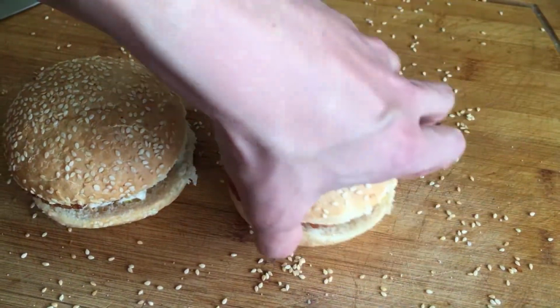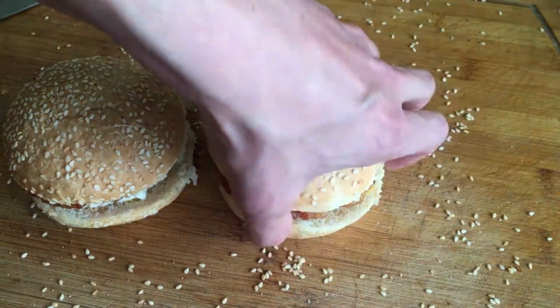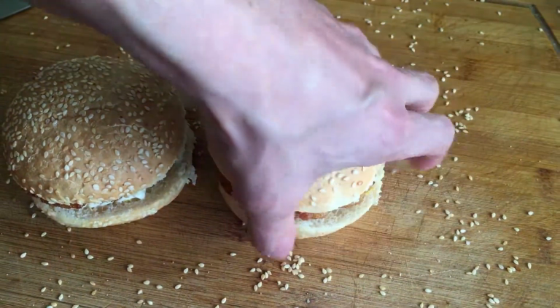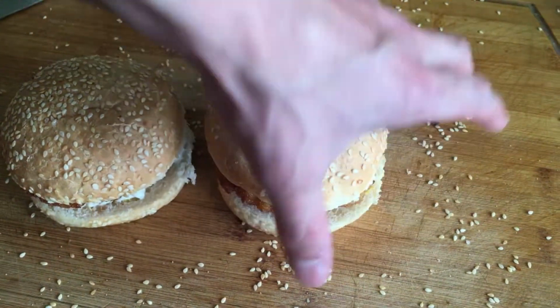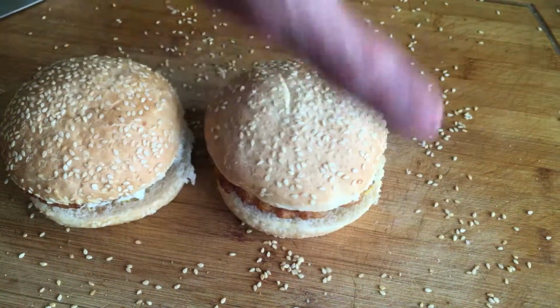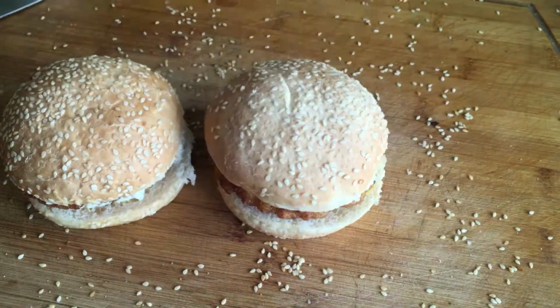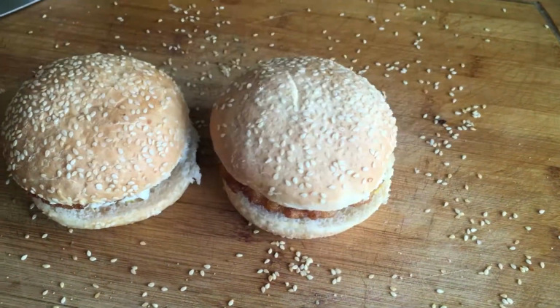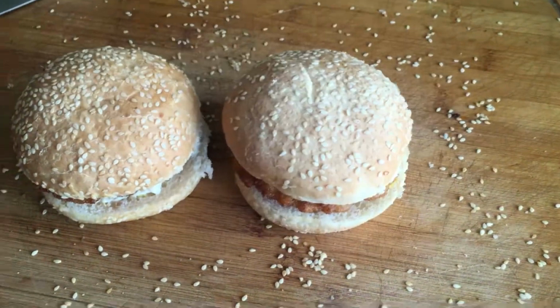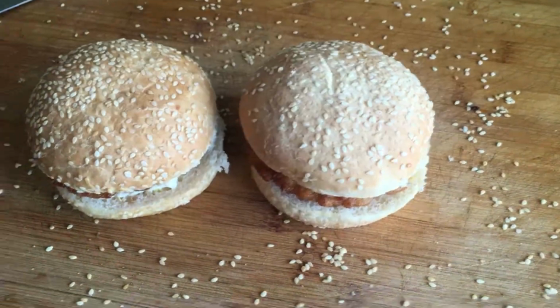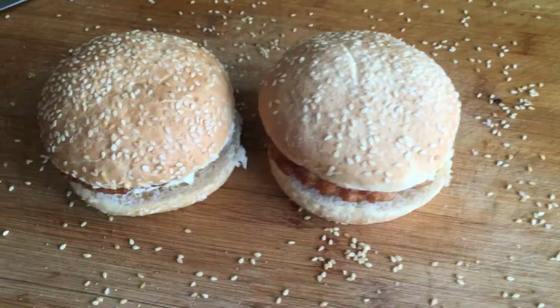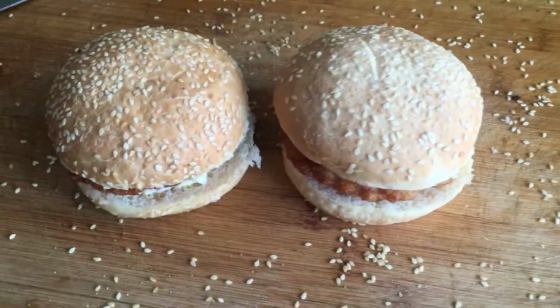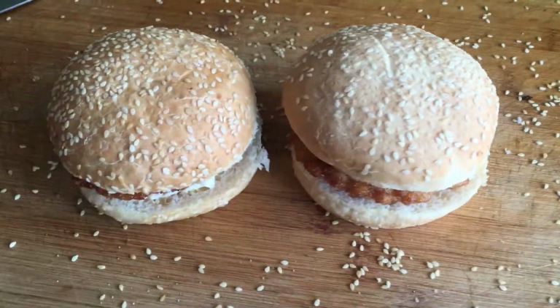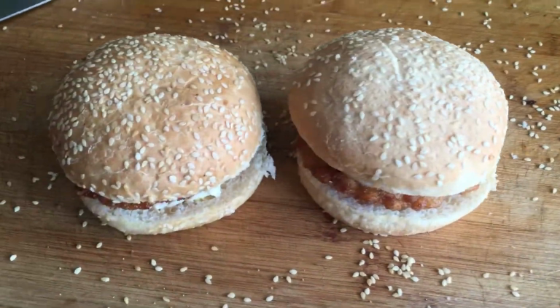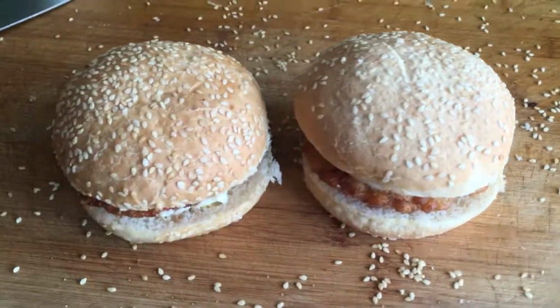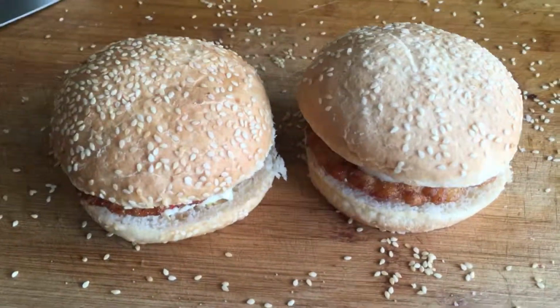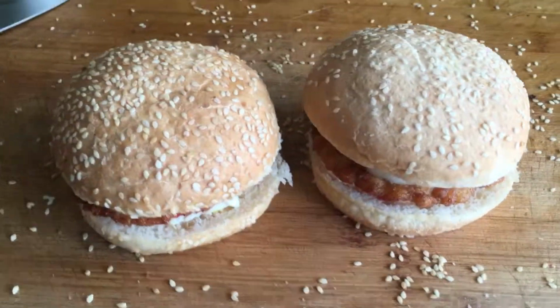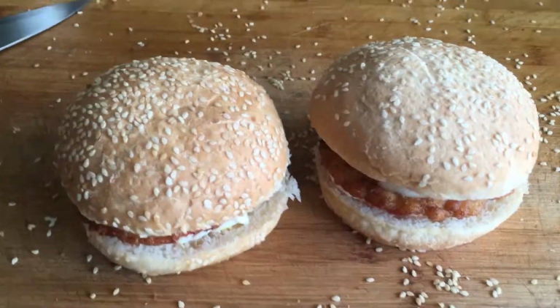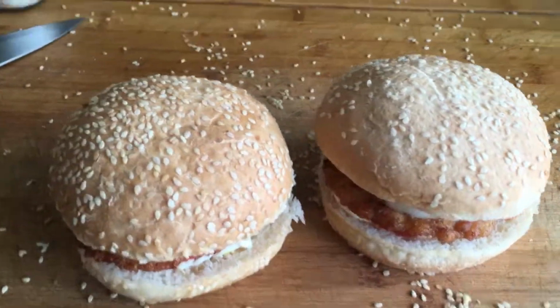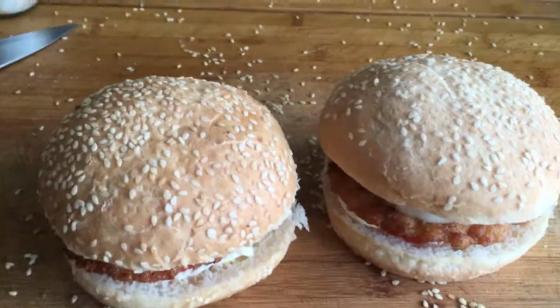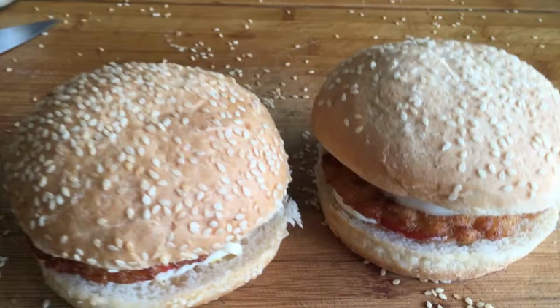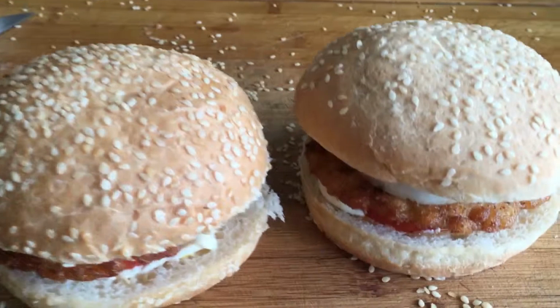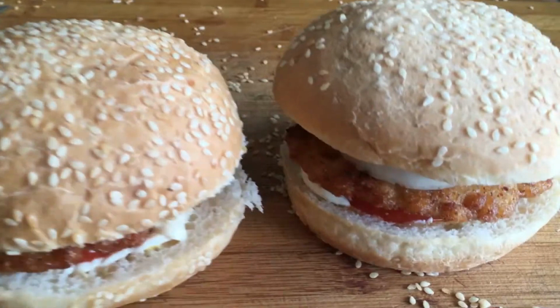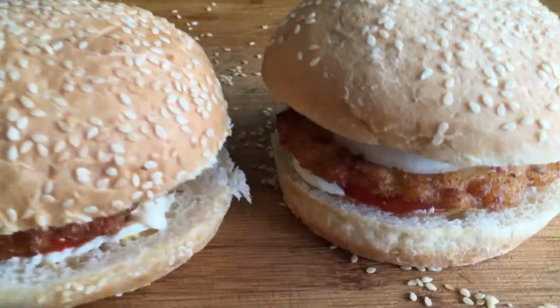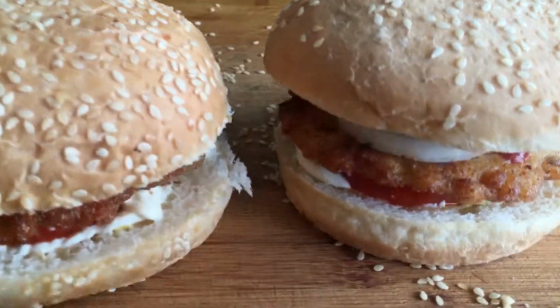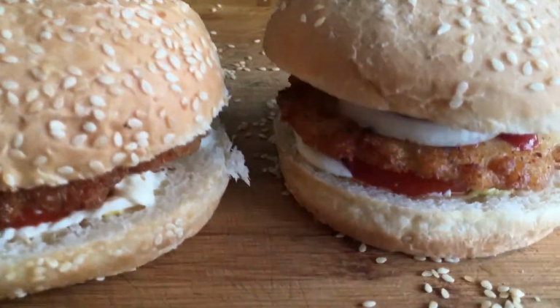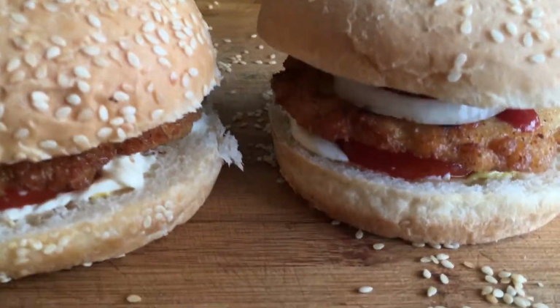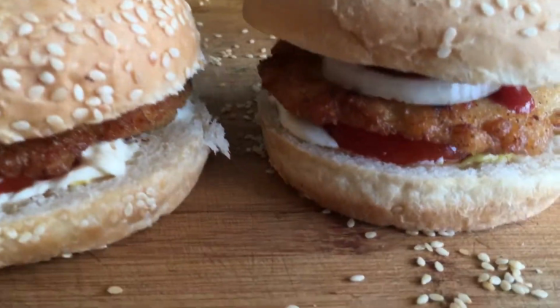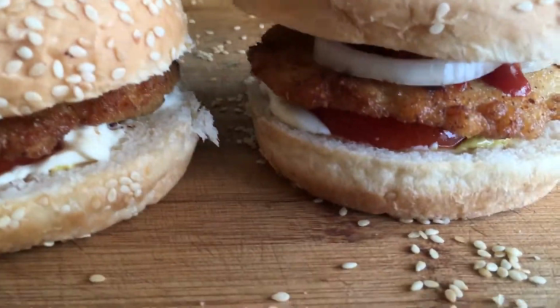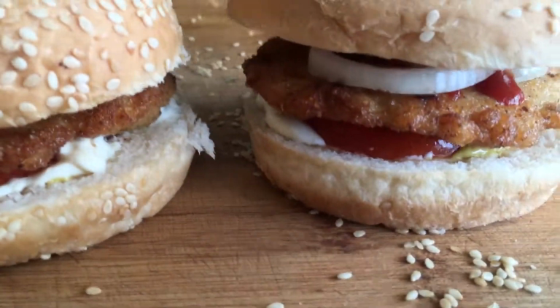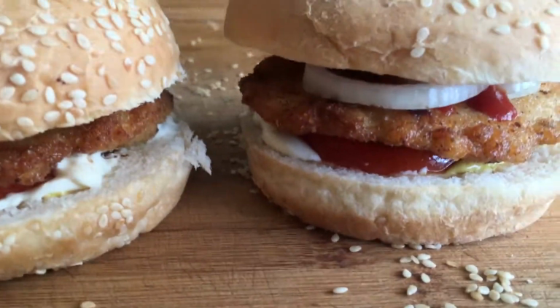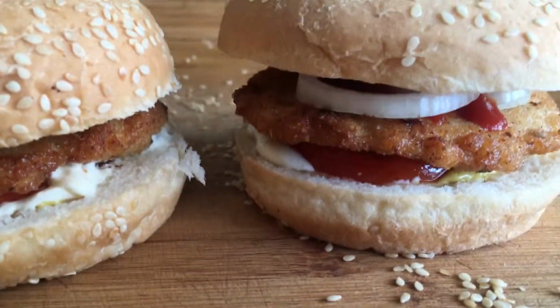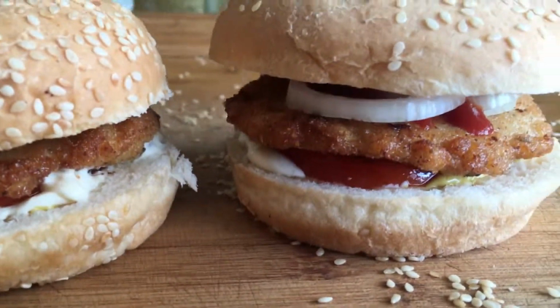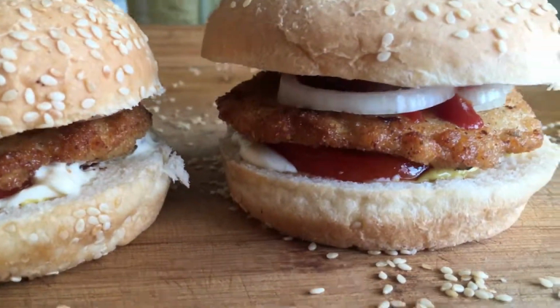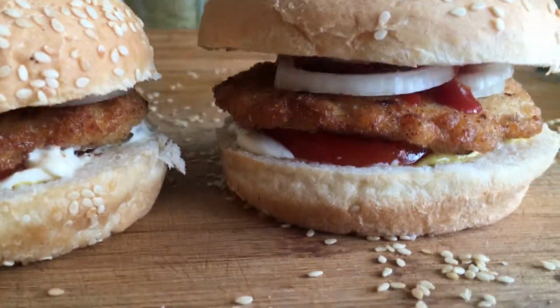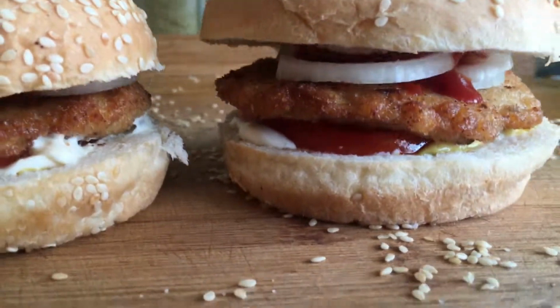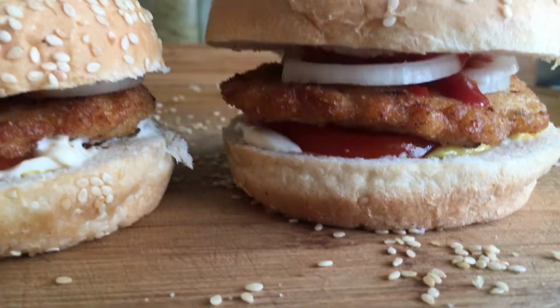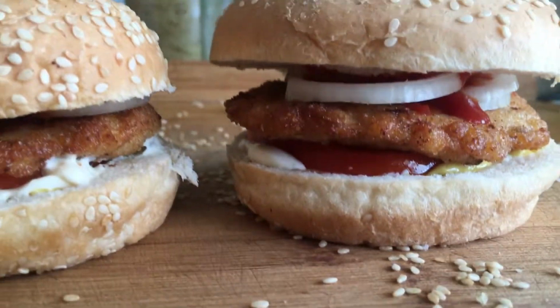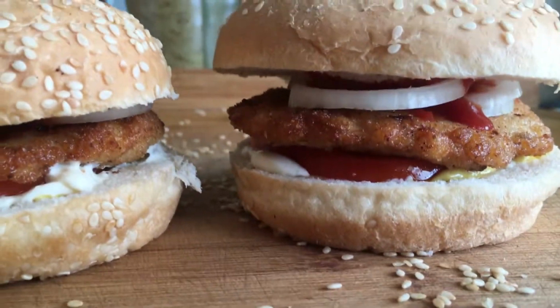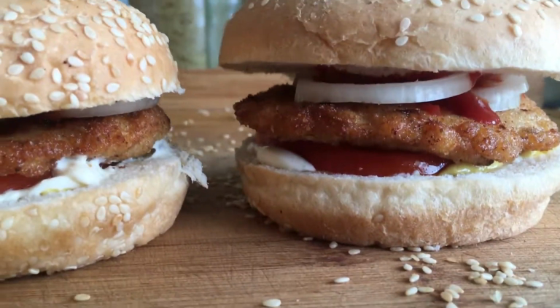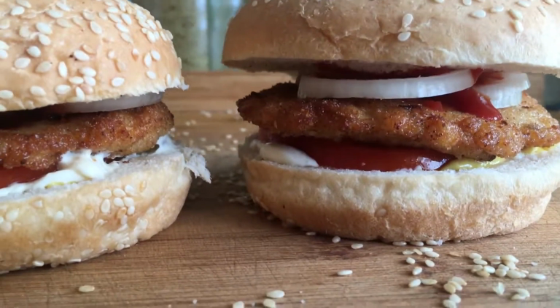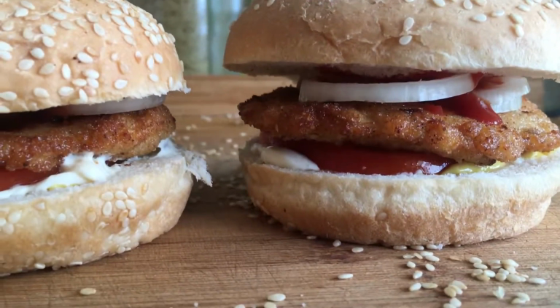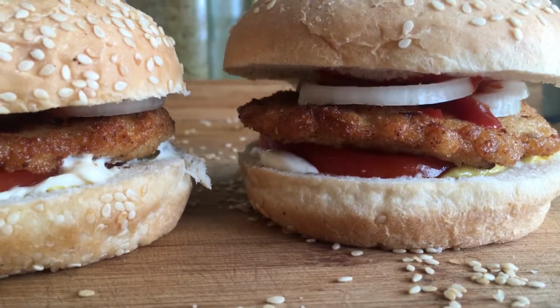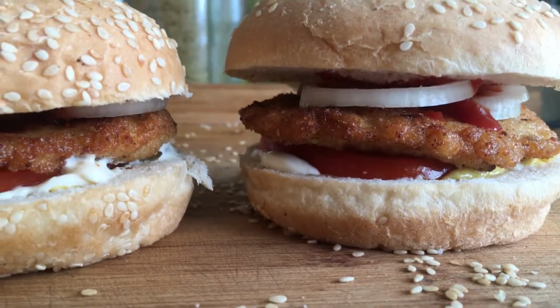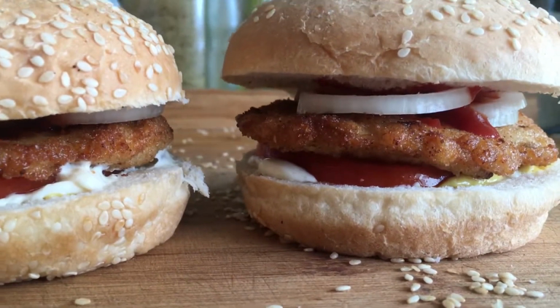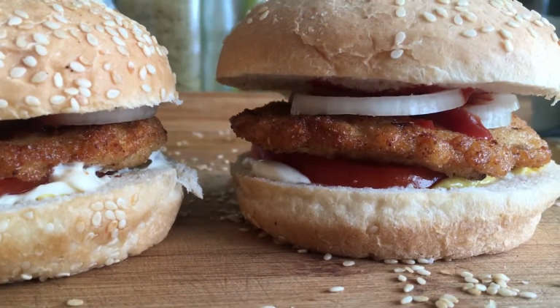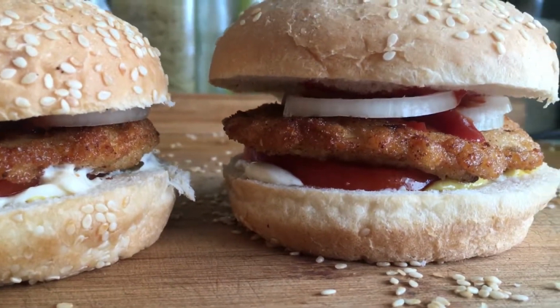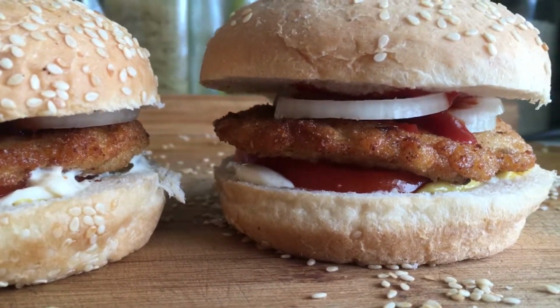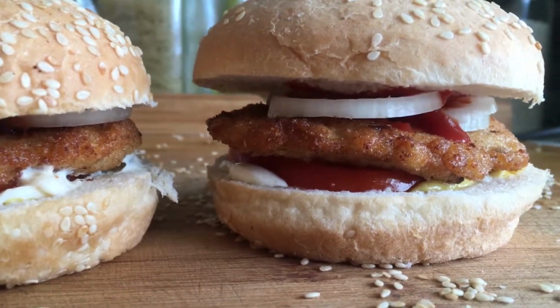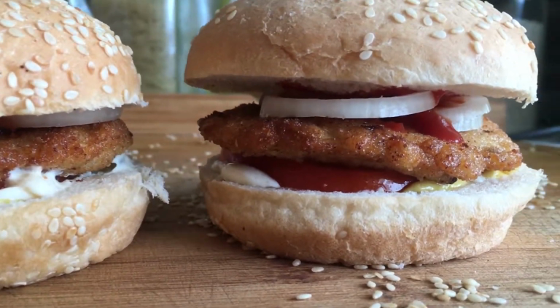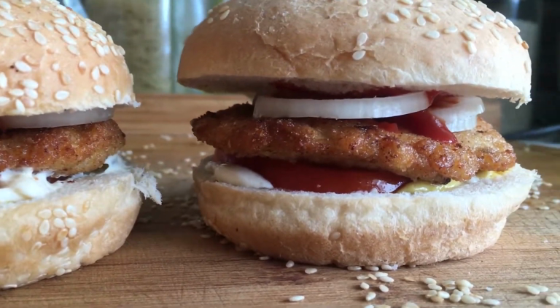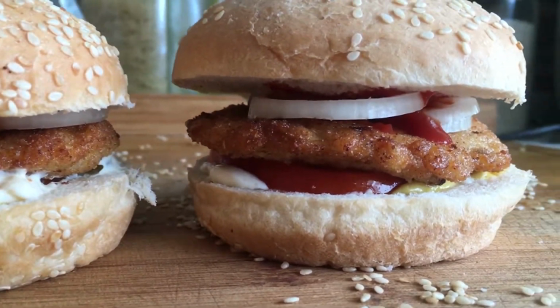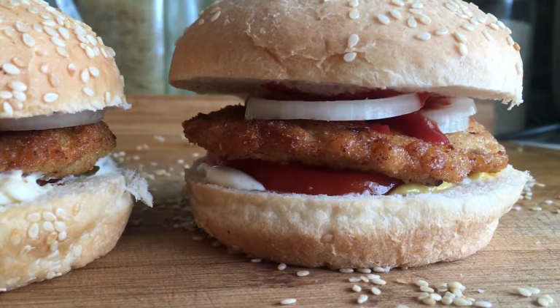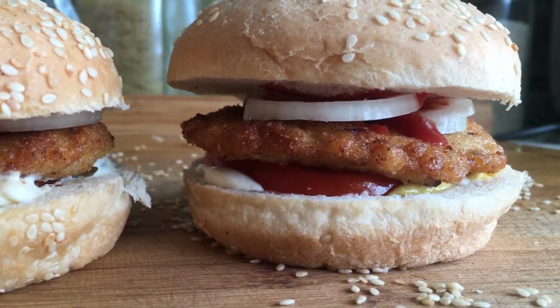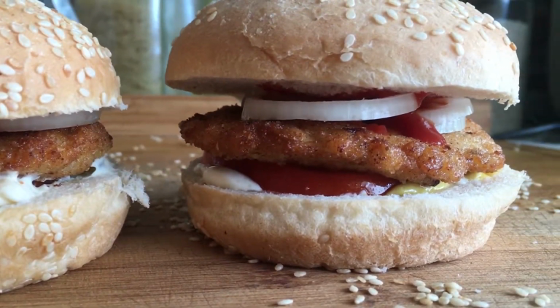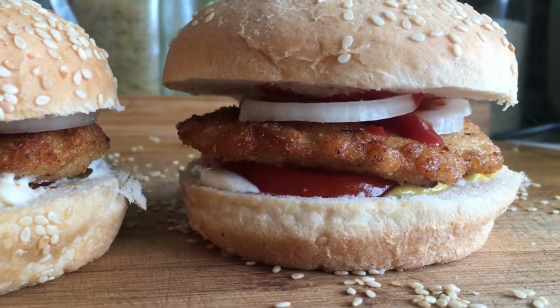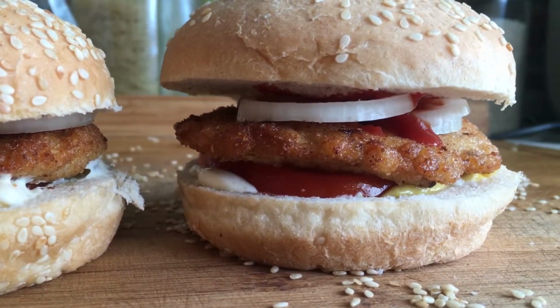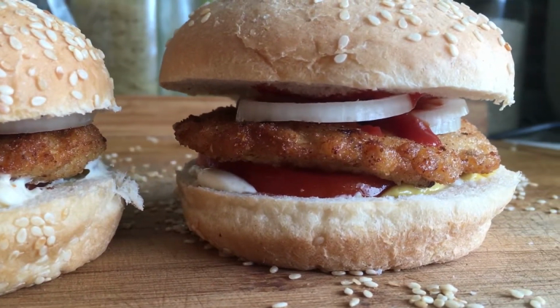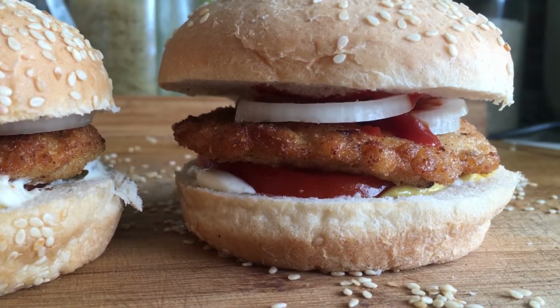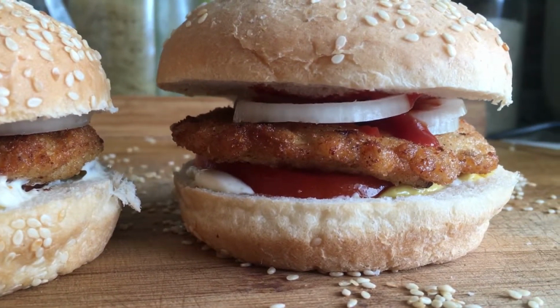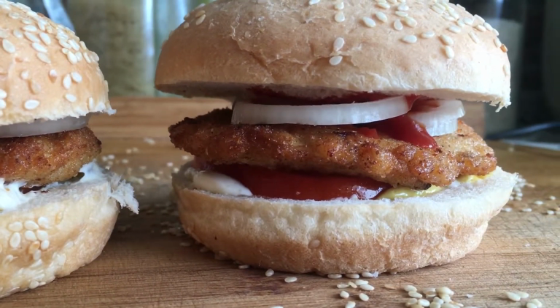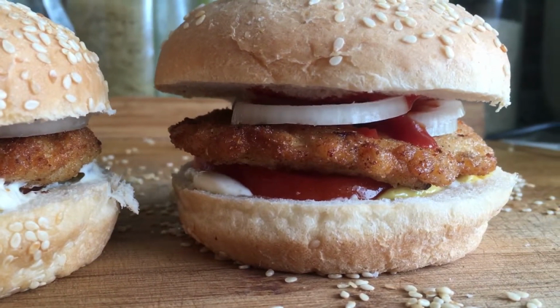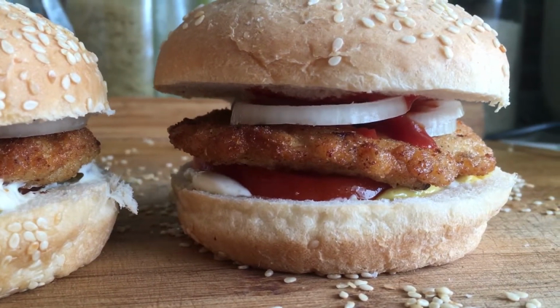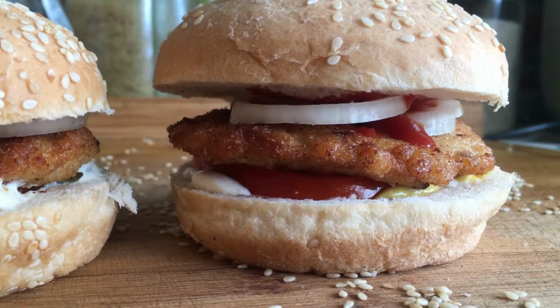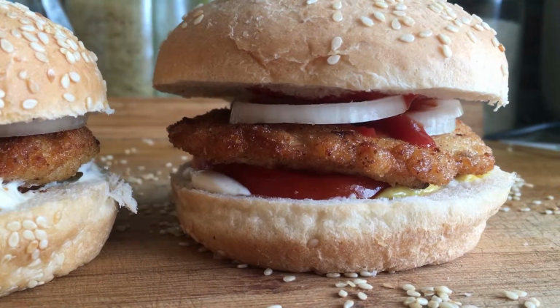It remains to save the recipe of the hamburger for cooking at home, in order not to waste time searching further.